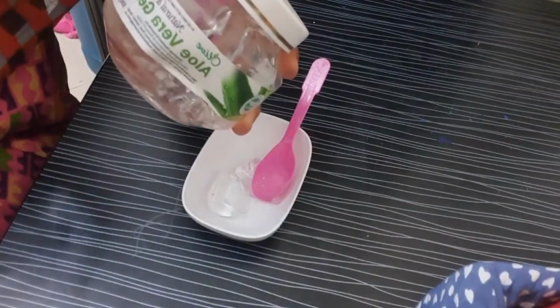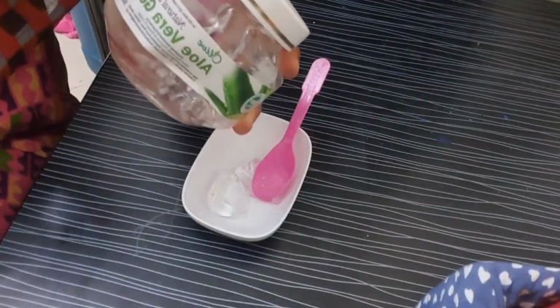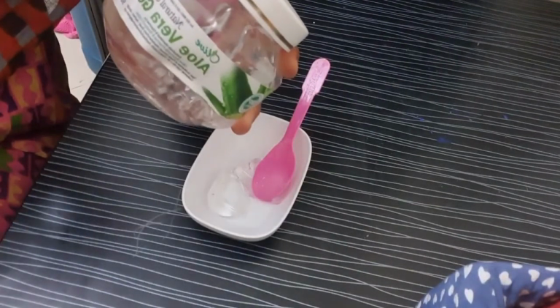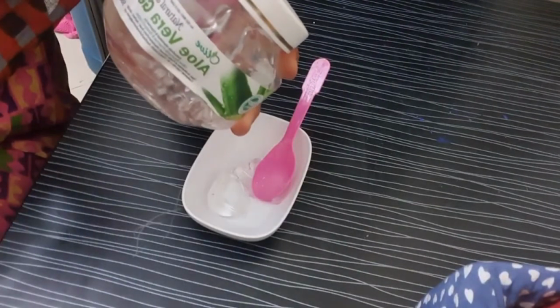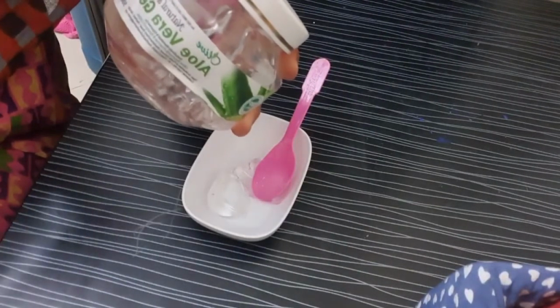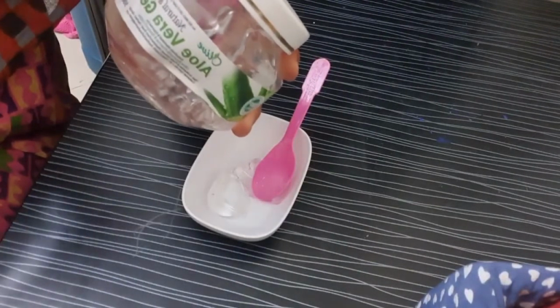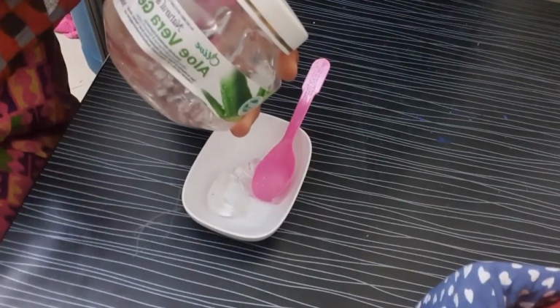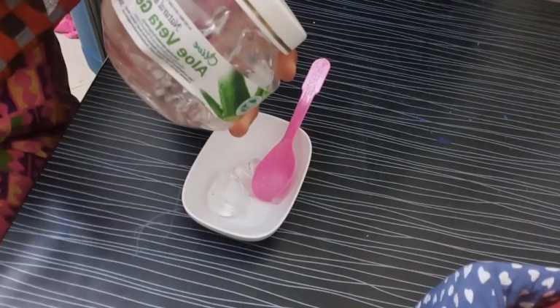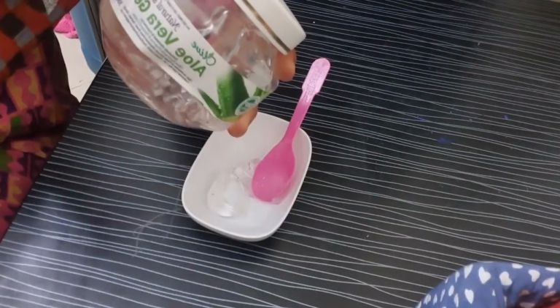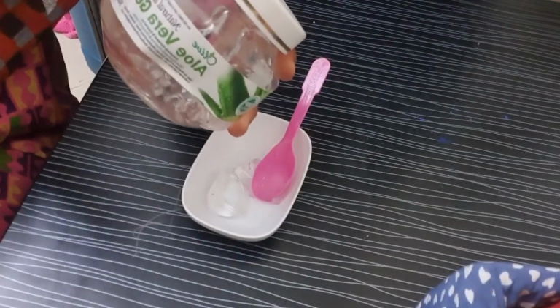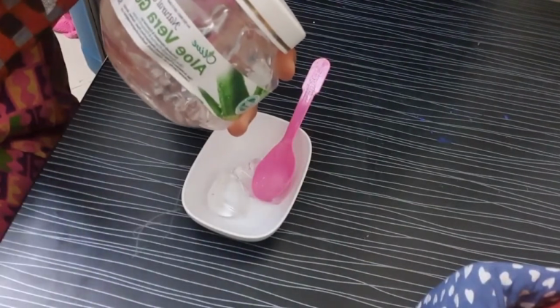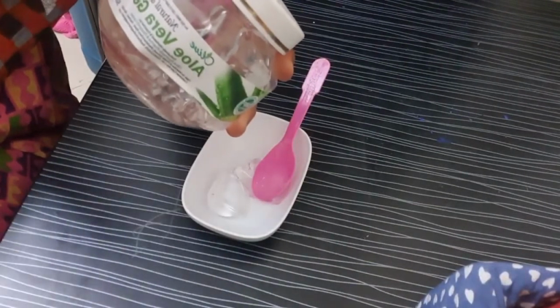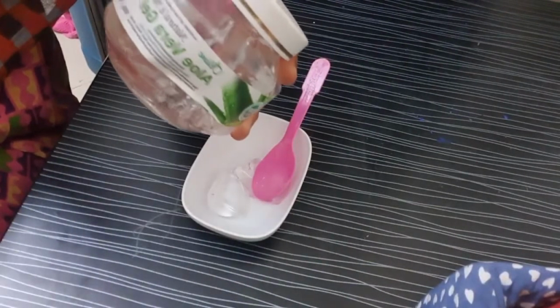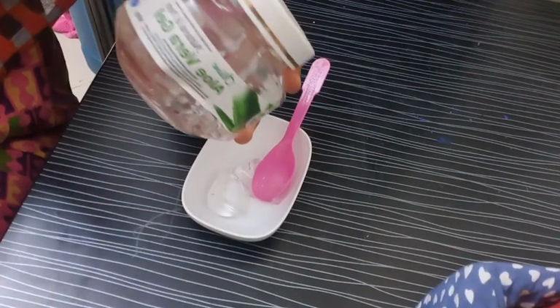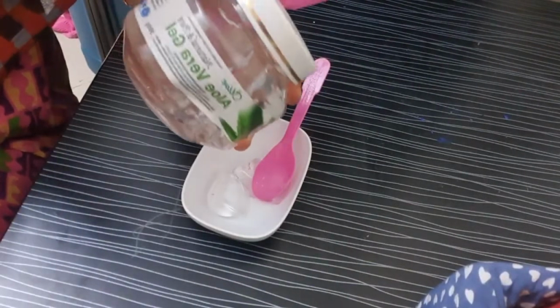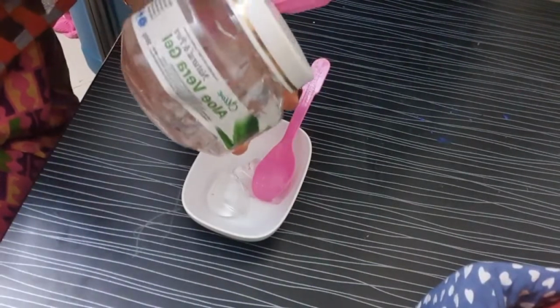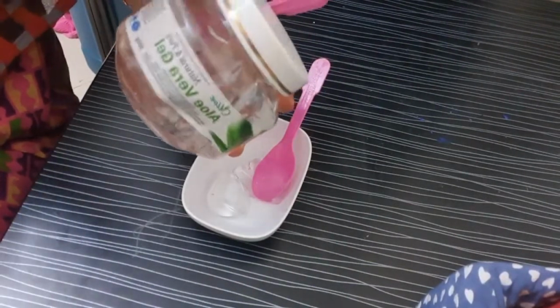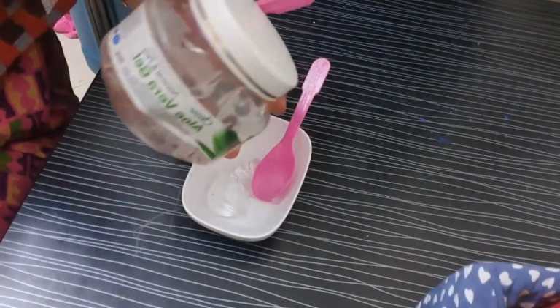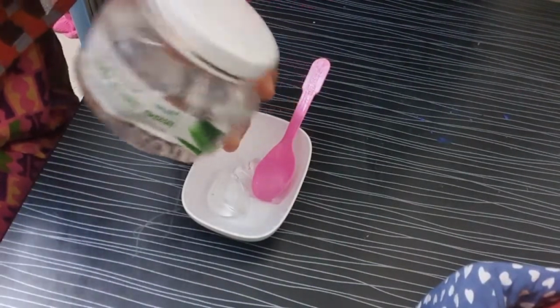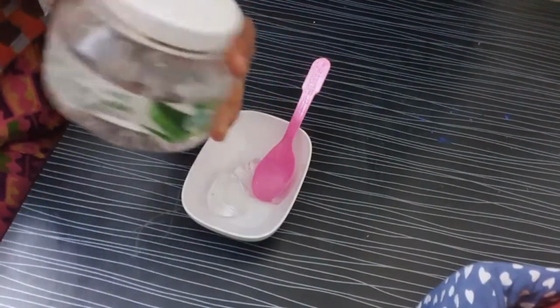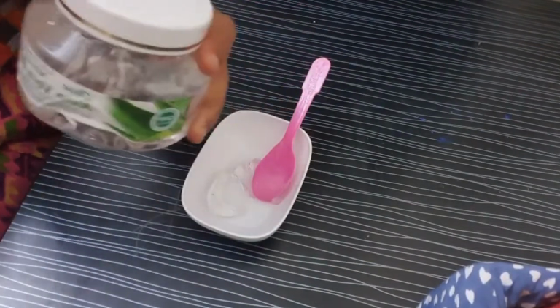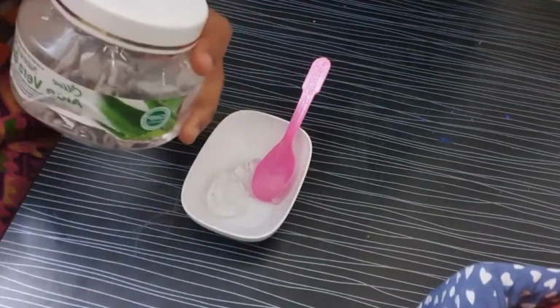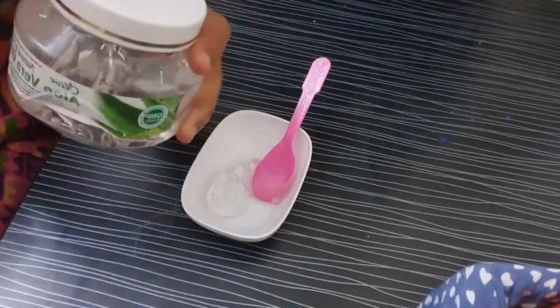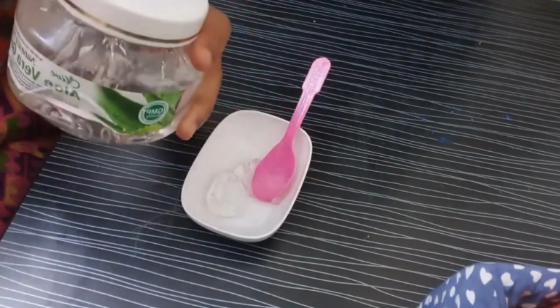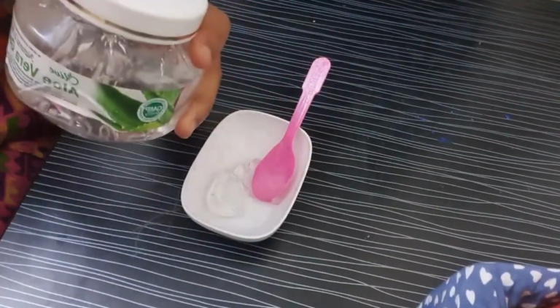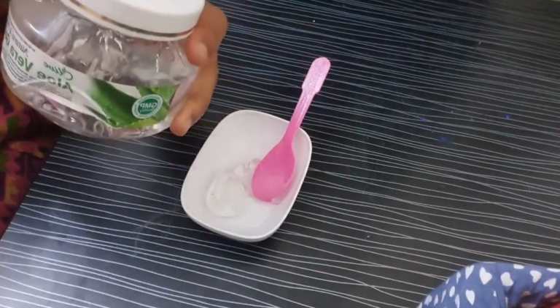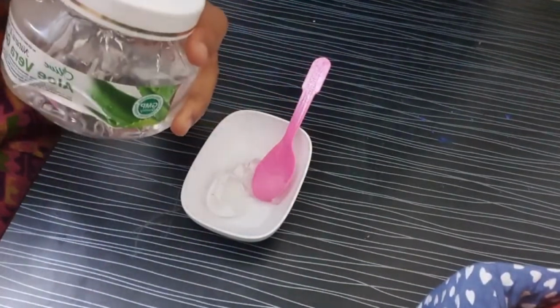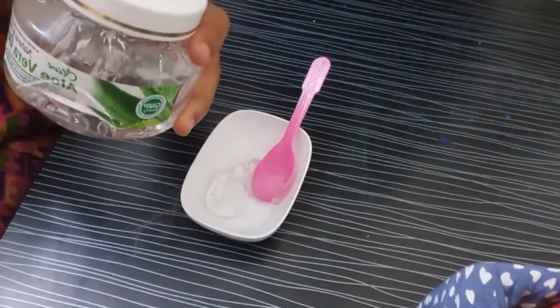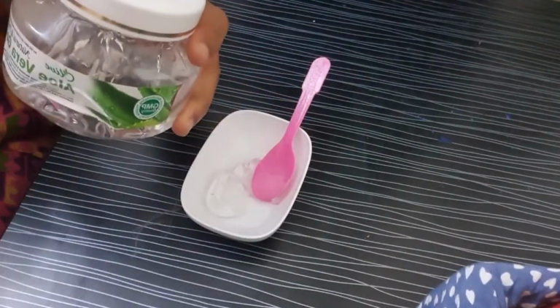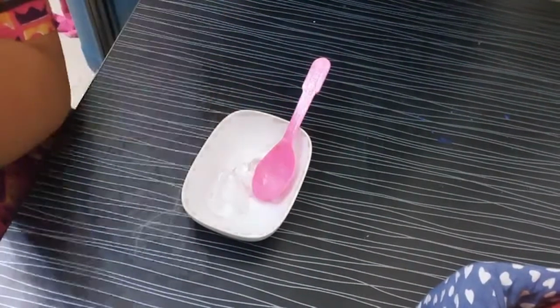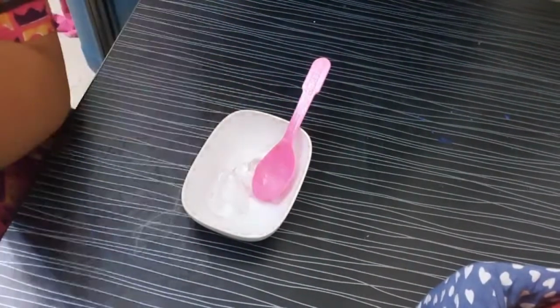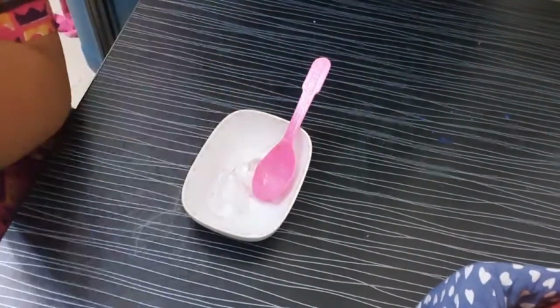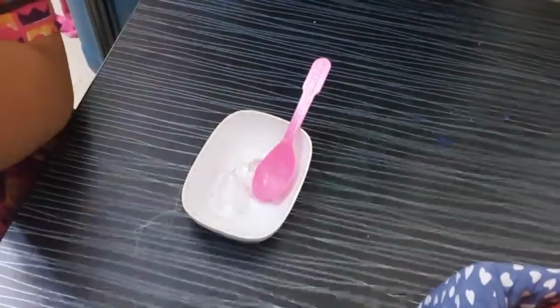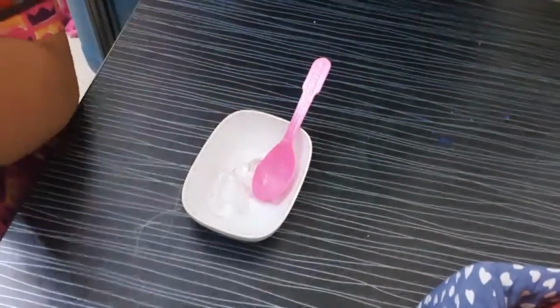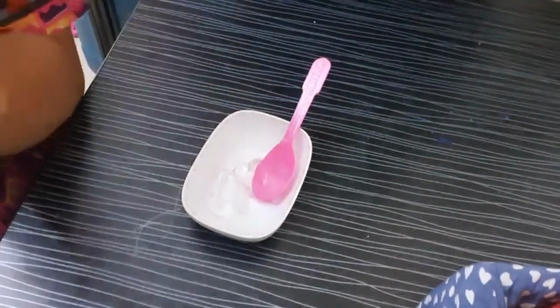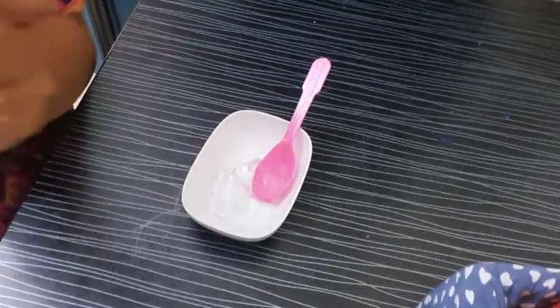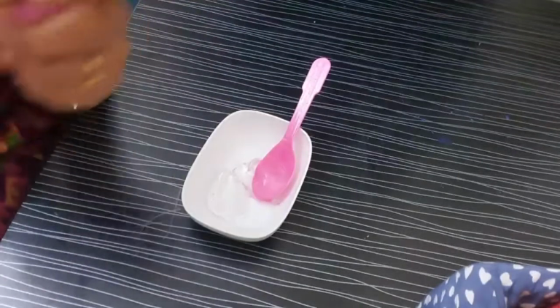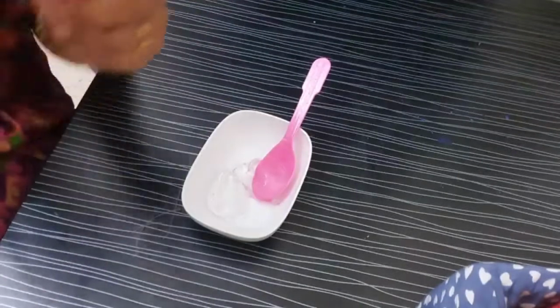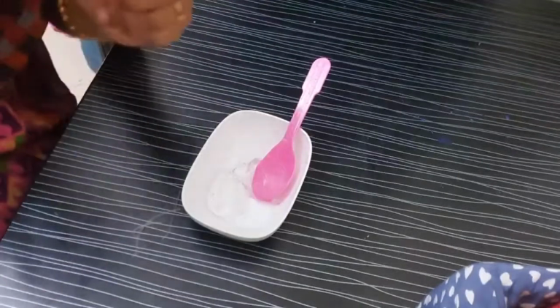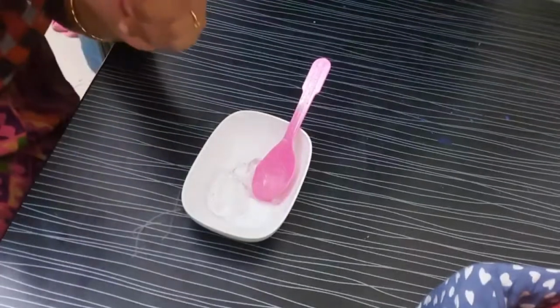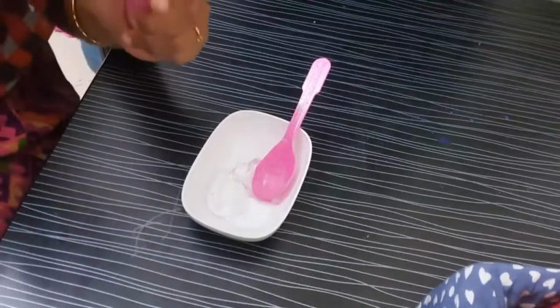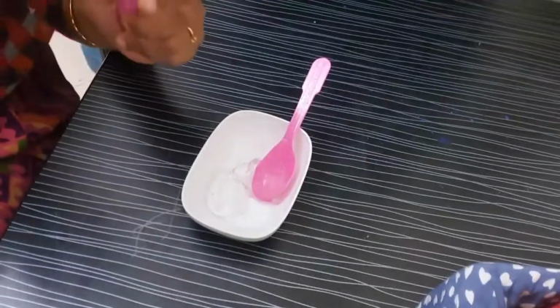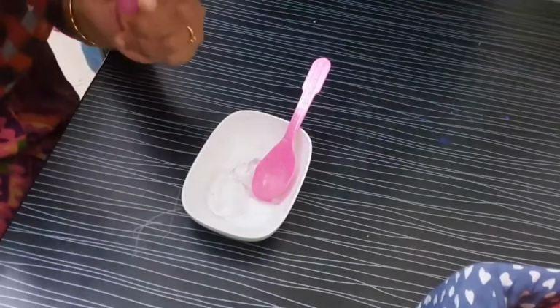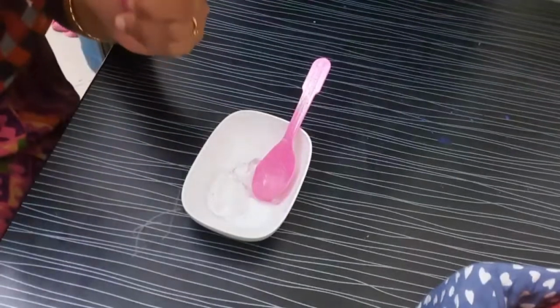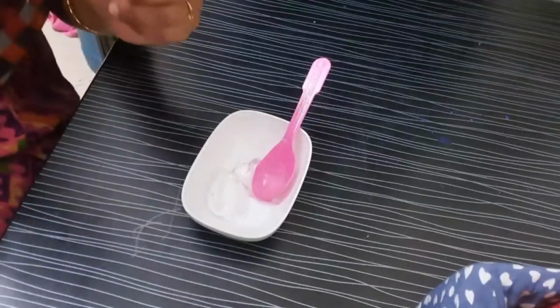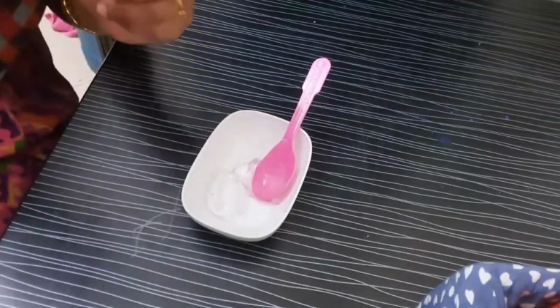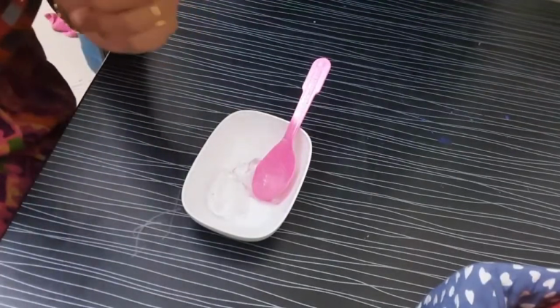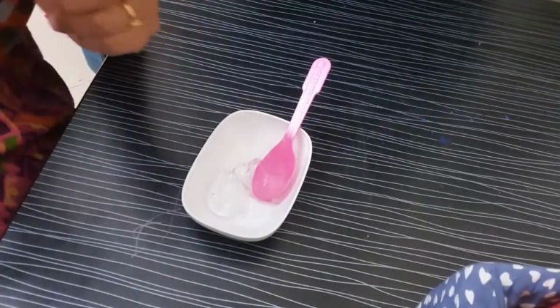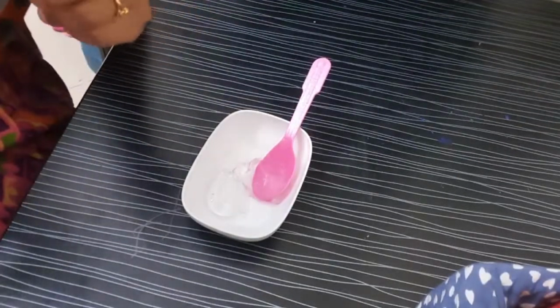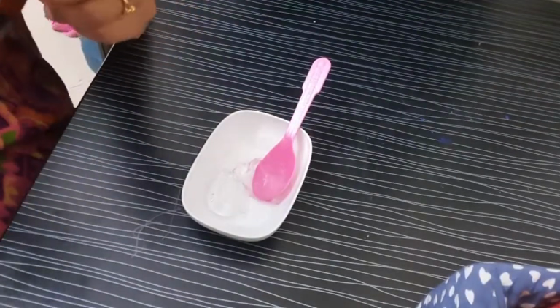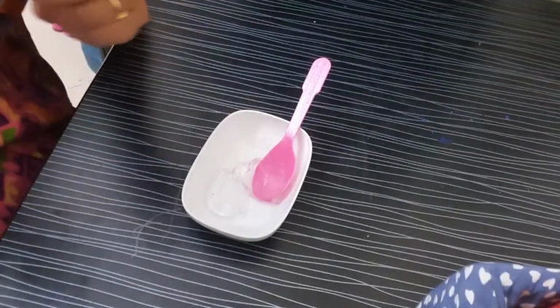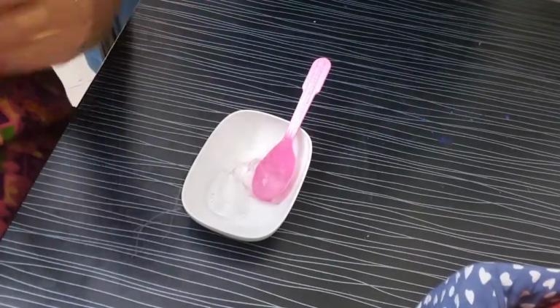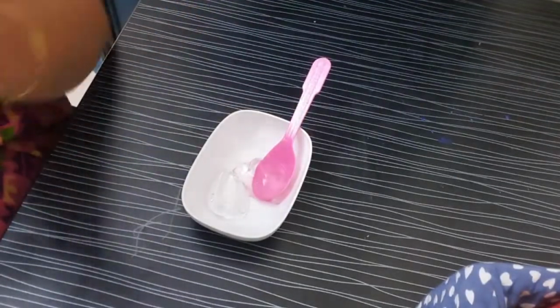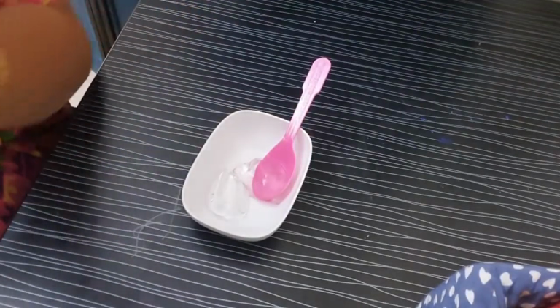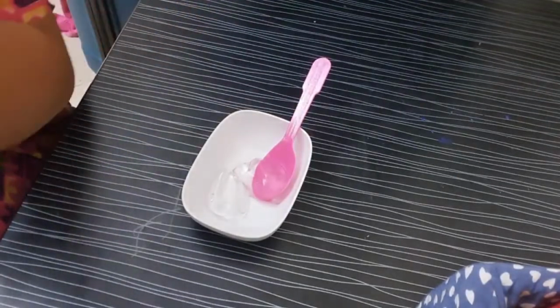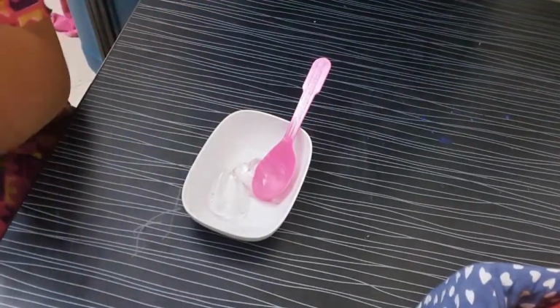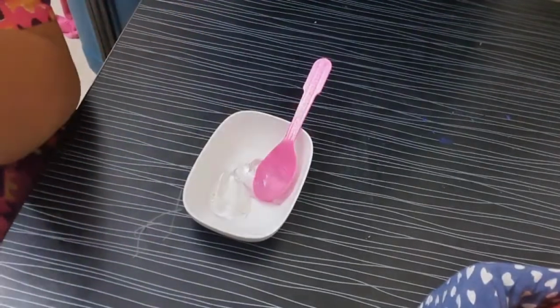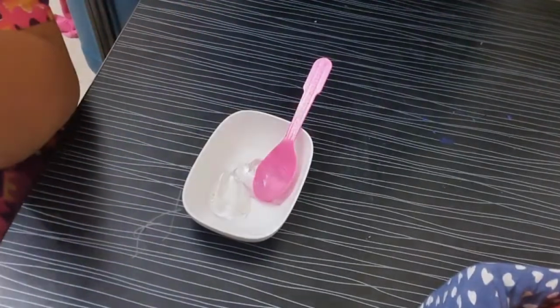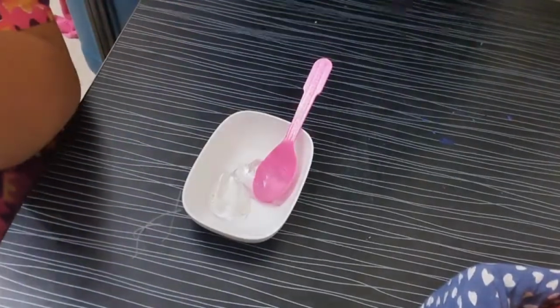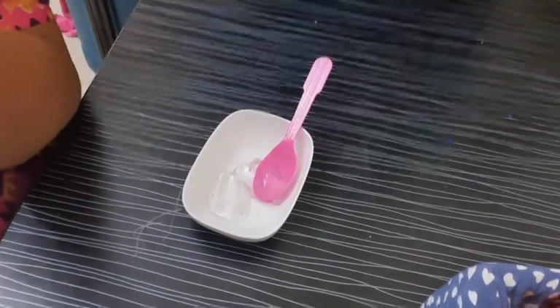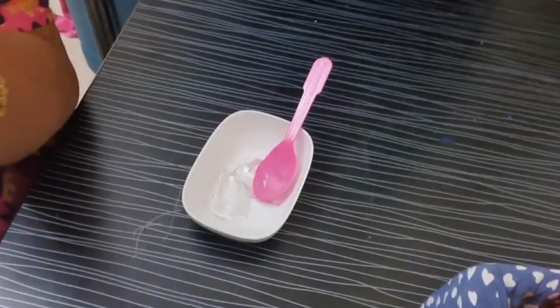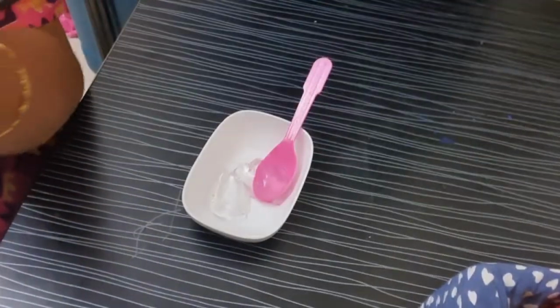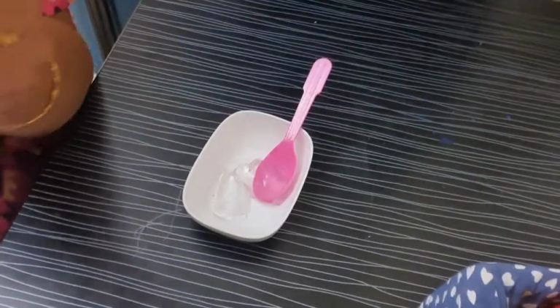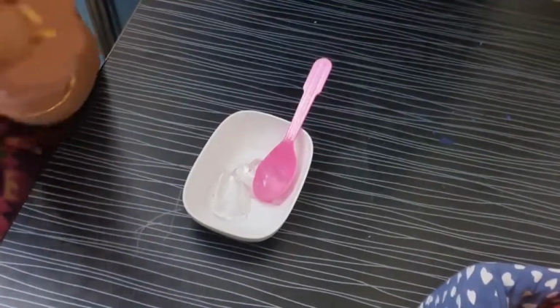Here I am going to take two teaspoons of aloe vera gel. I am using it natural and pure — you can use any brand, whichever is easily available in the market.